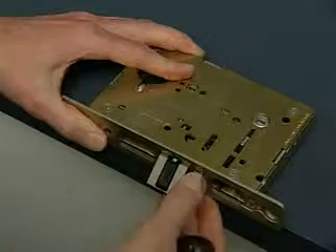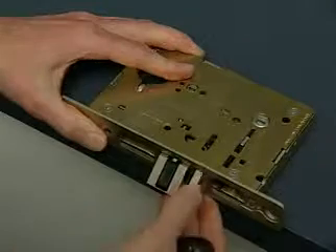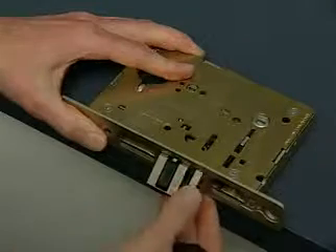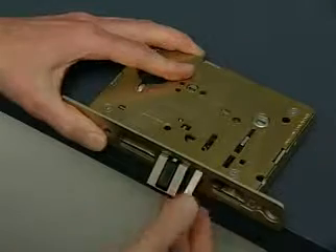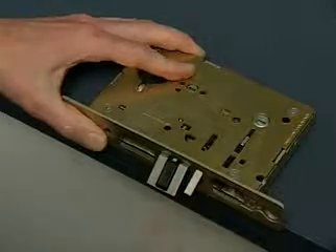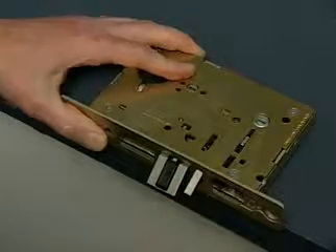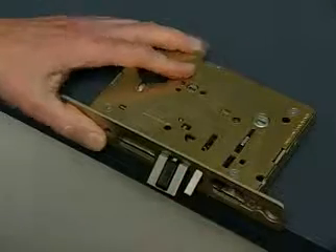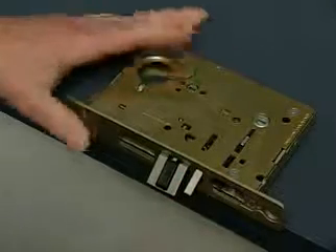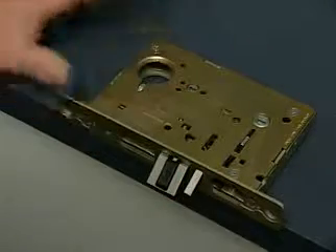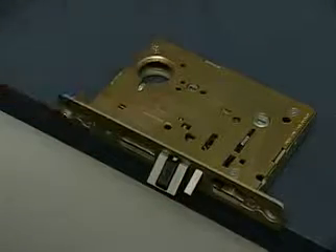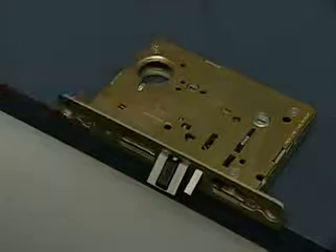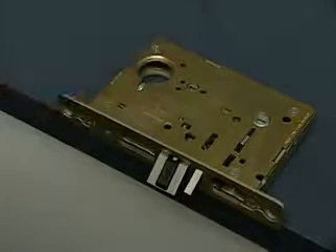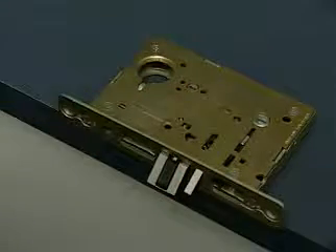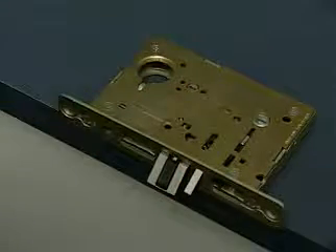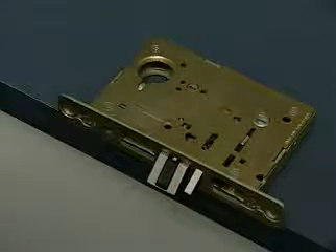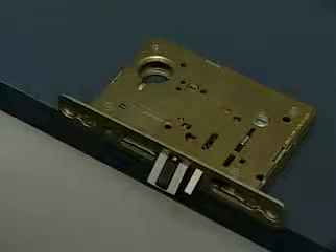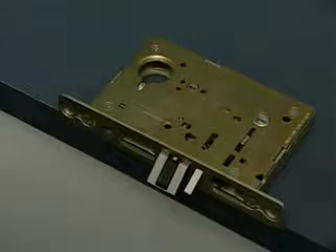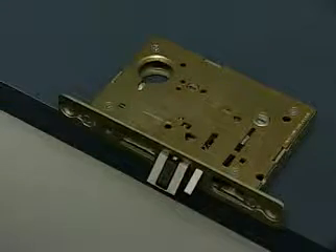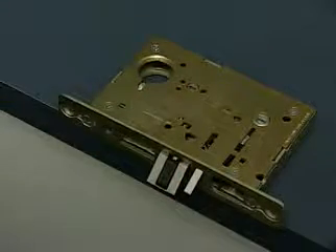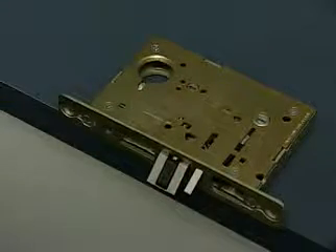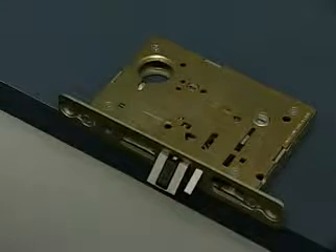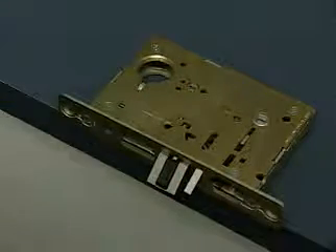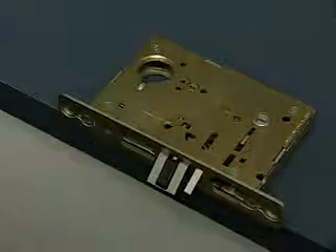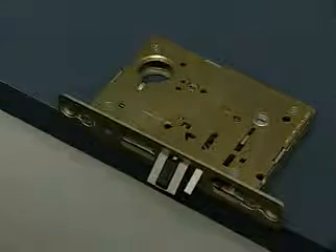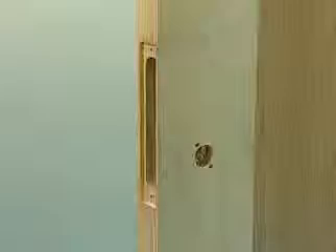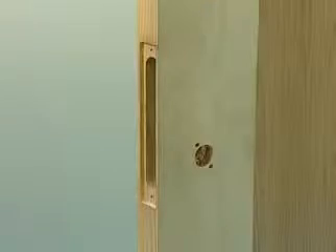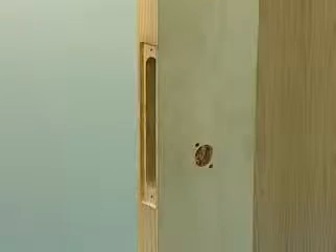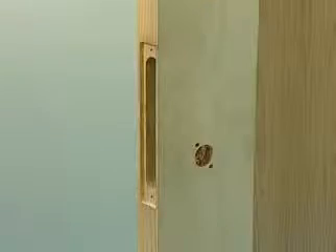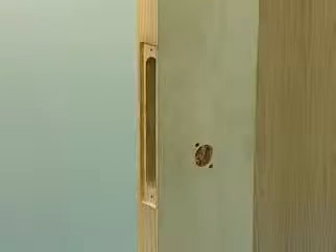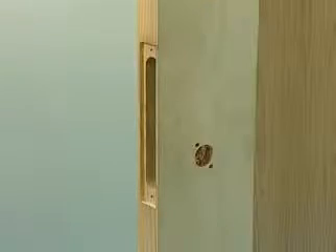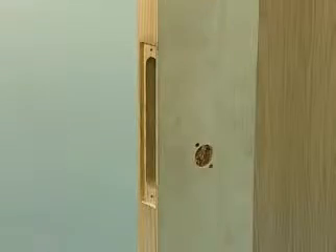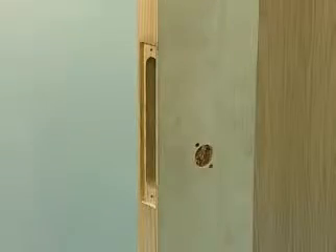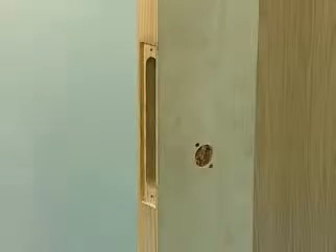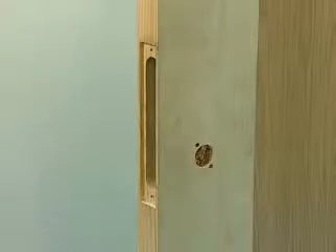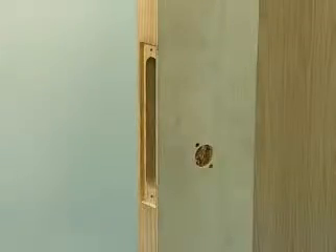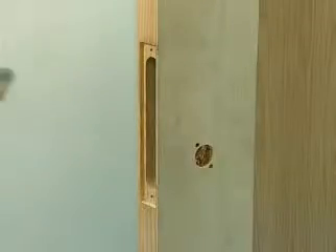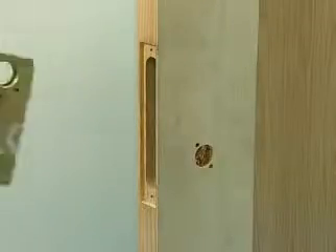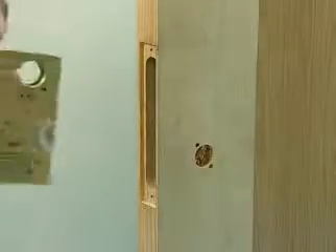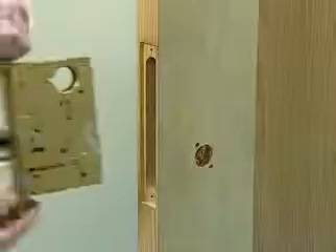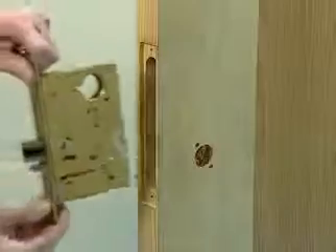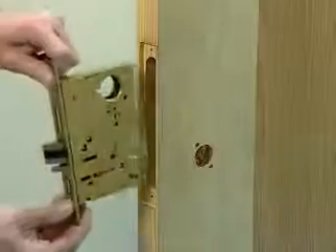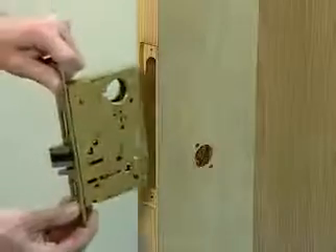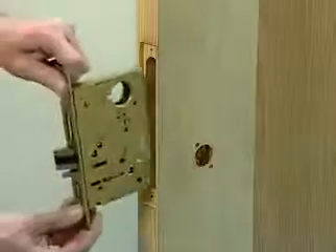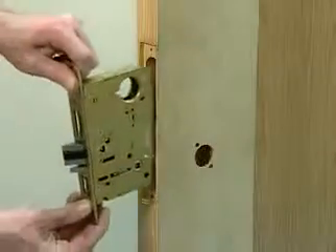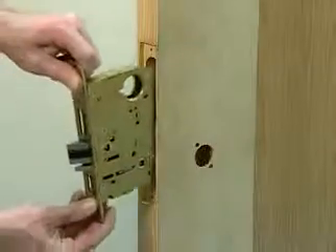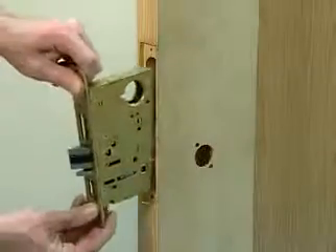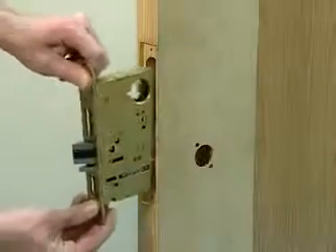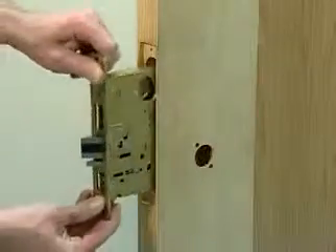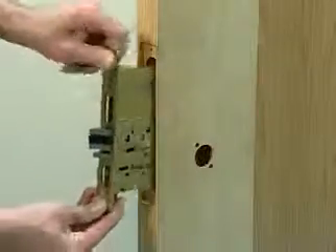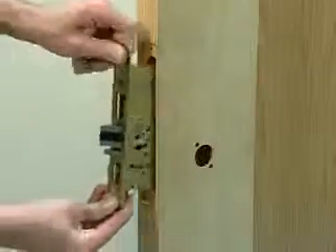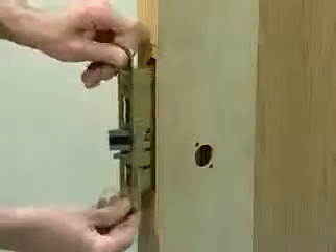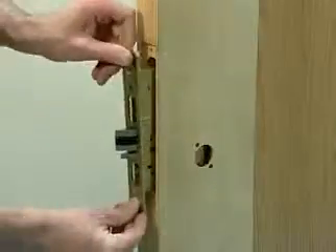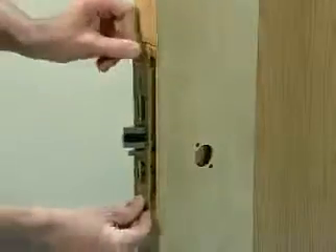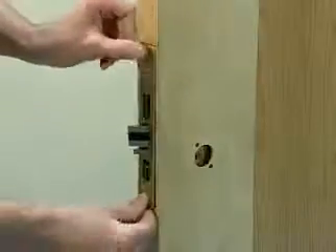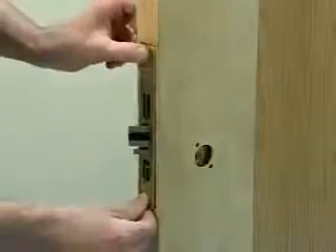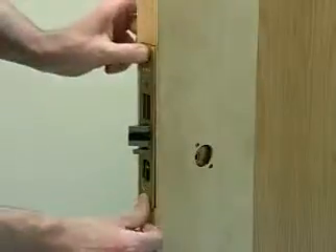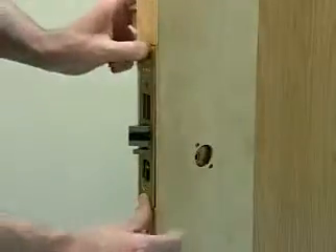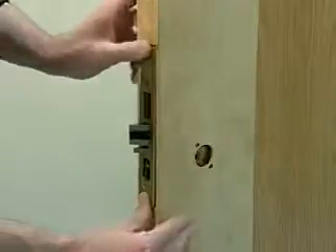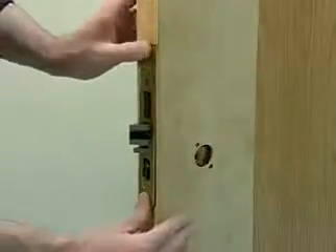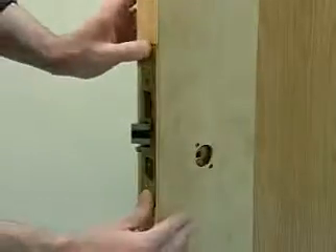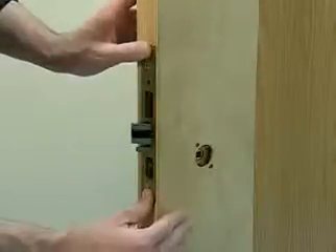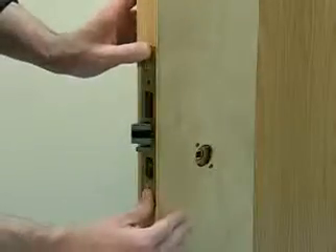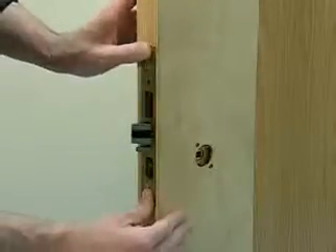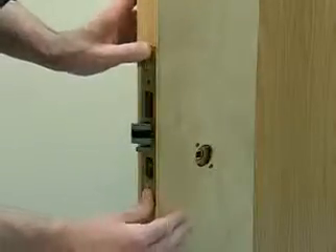The dead latch is self-adjusting. Install the lock body by inserting it into the door prep.